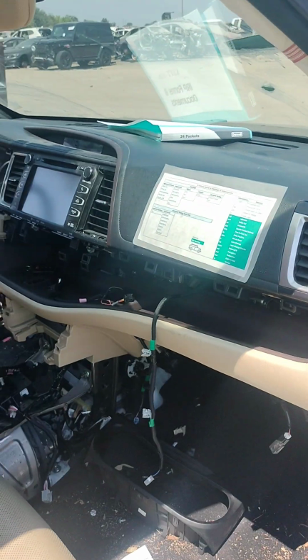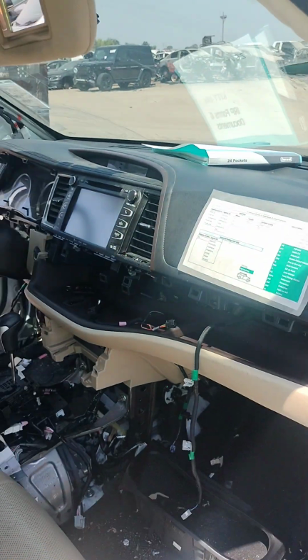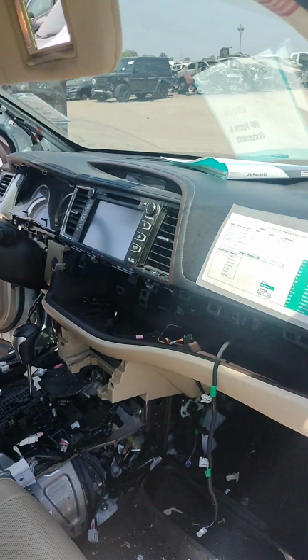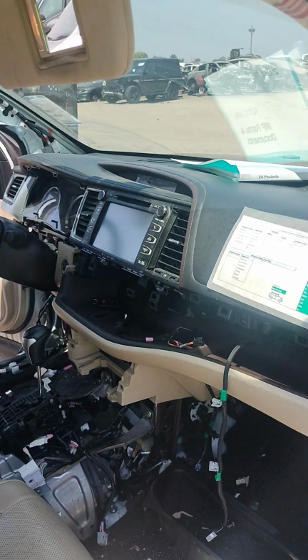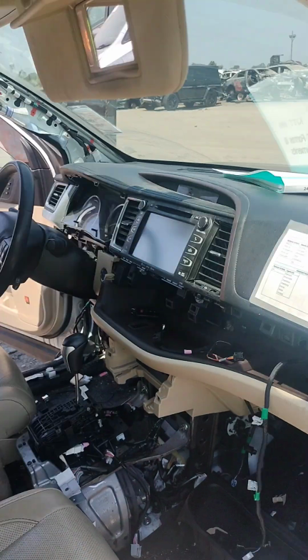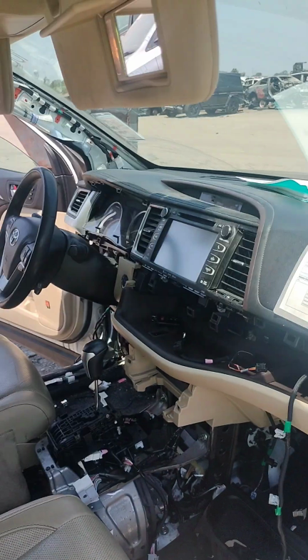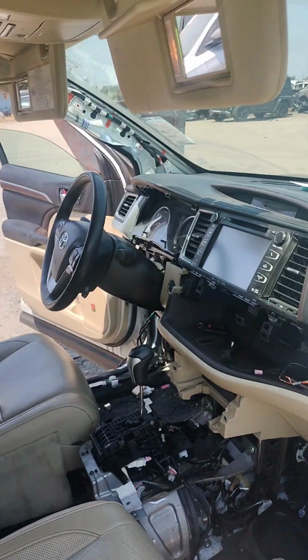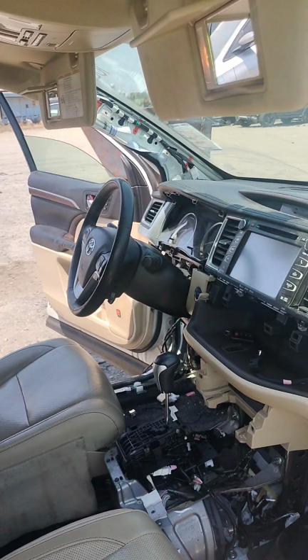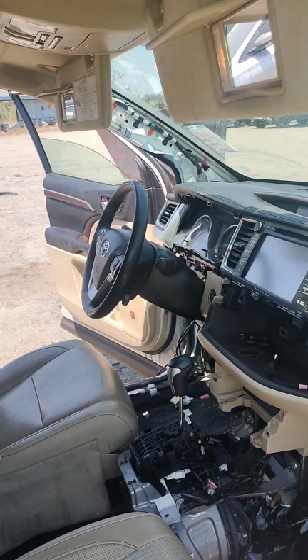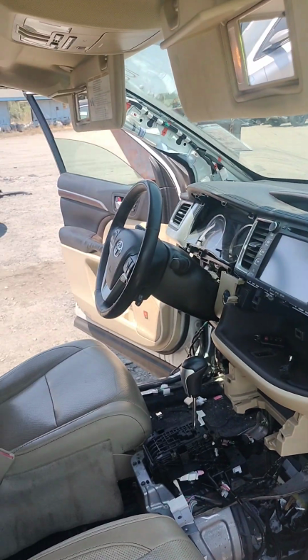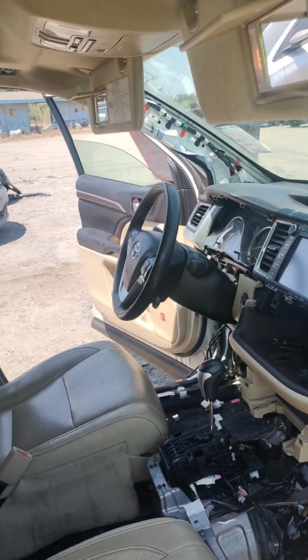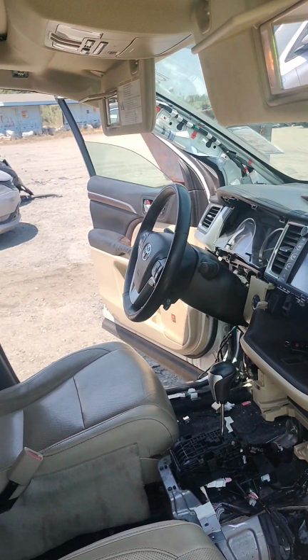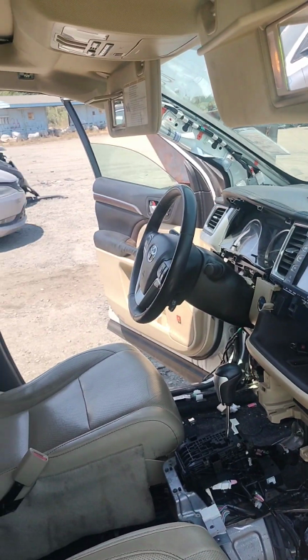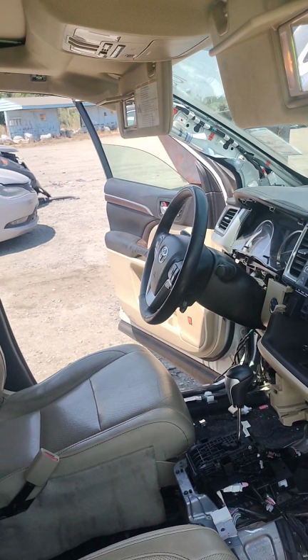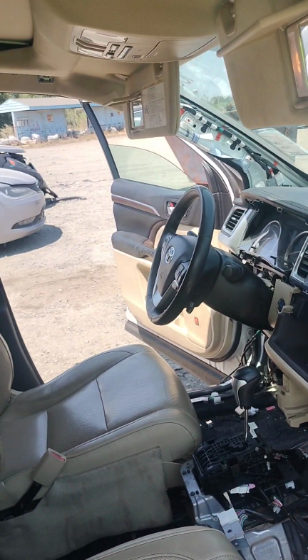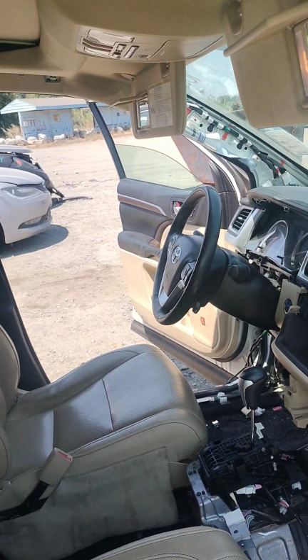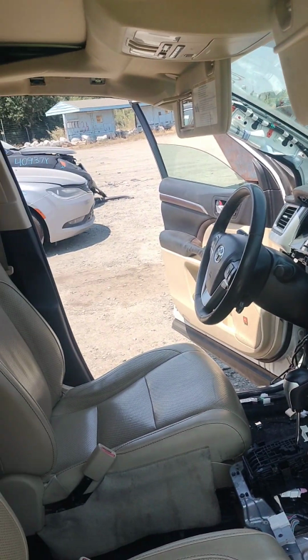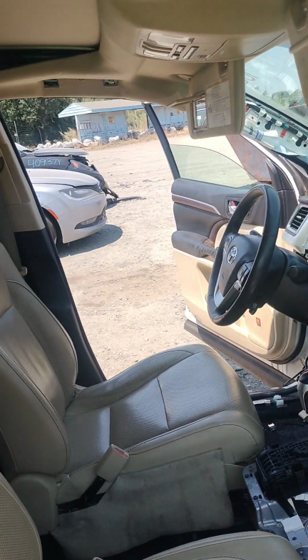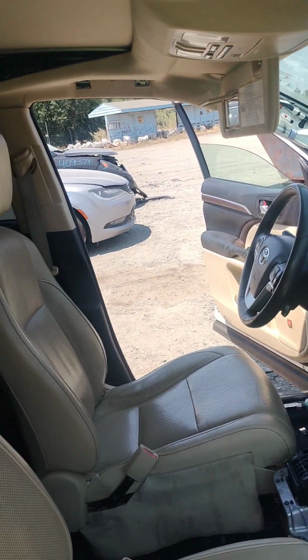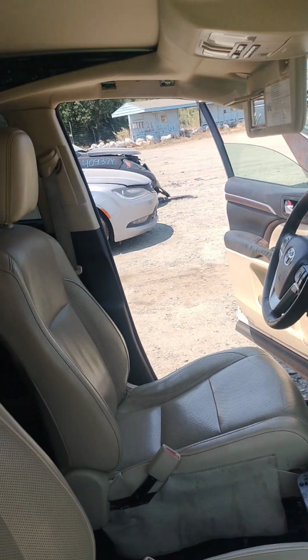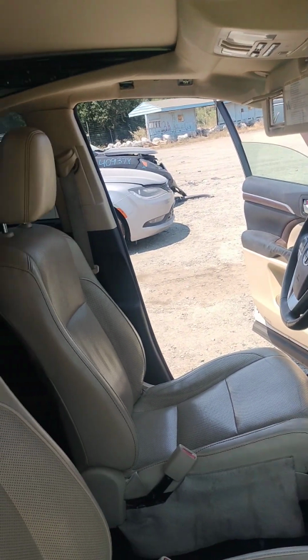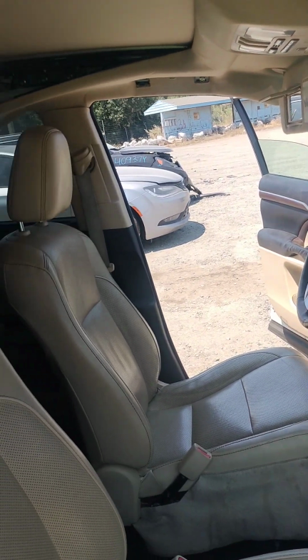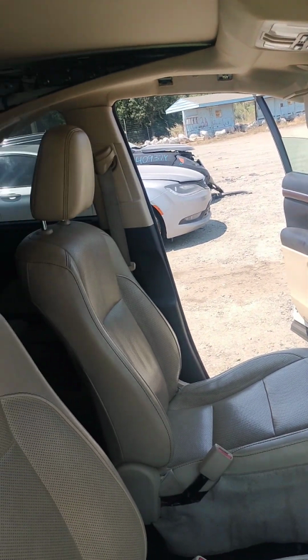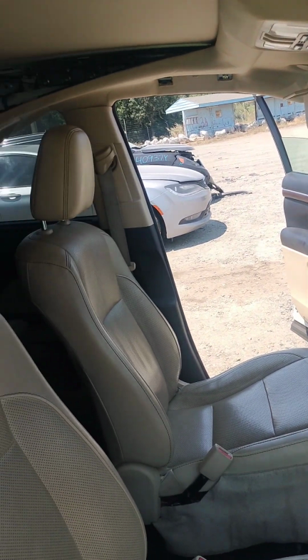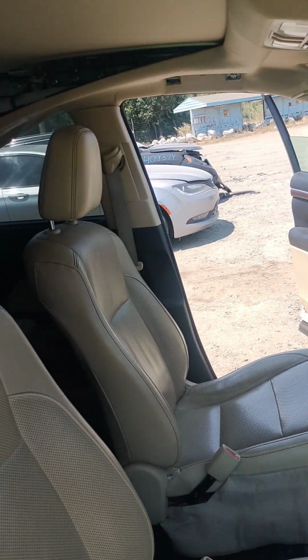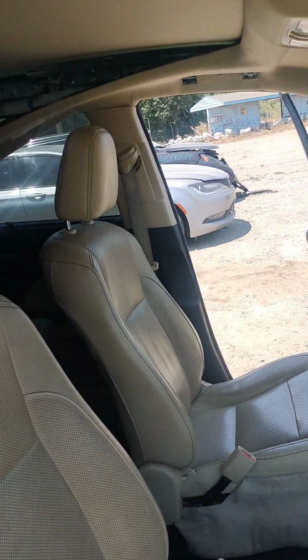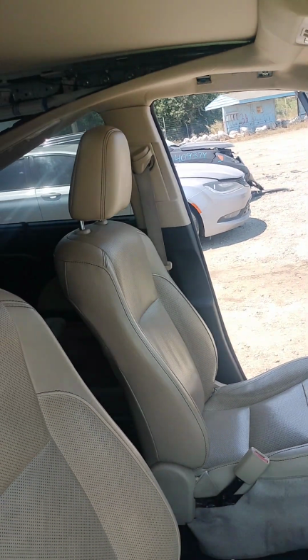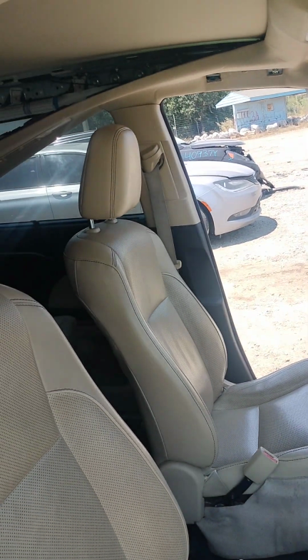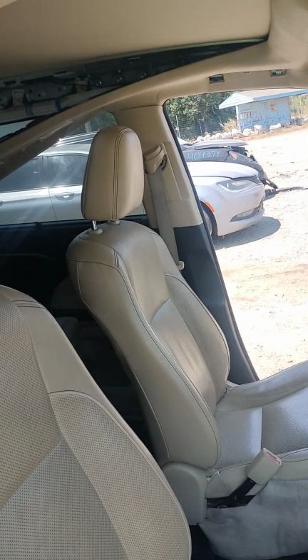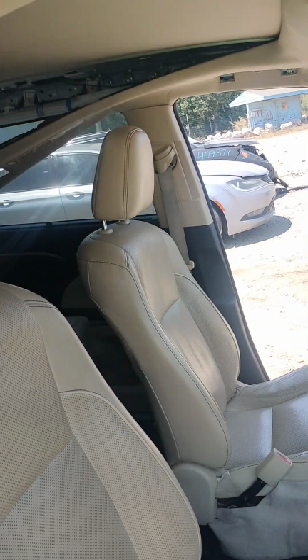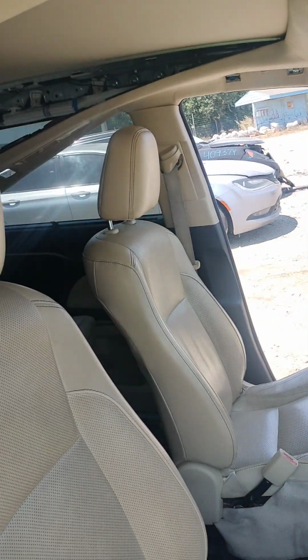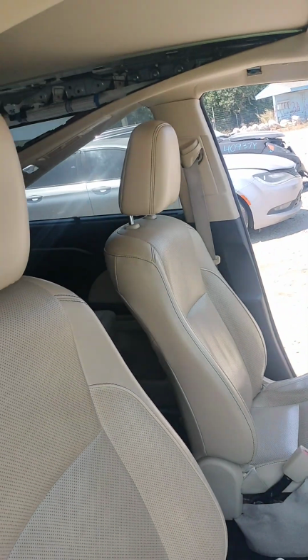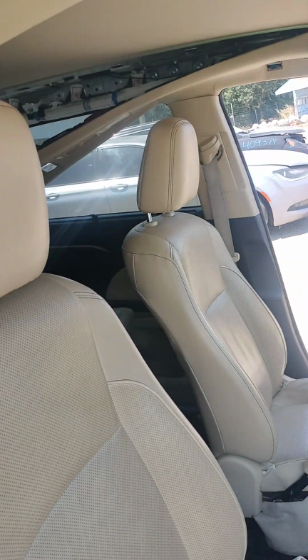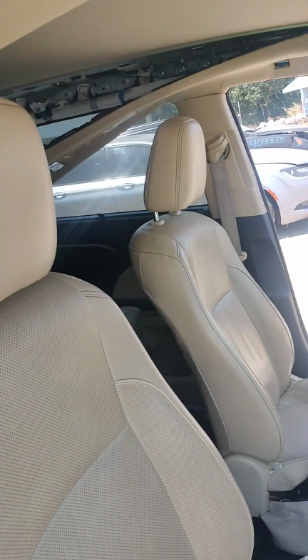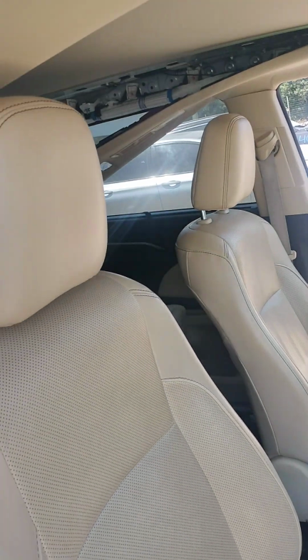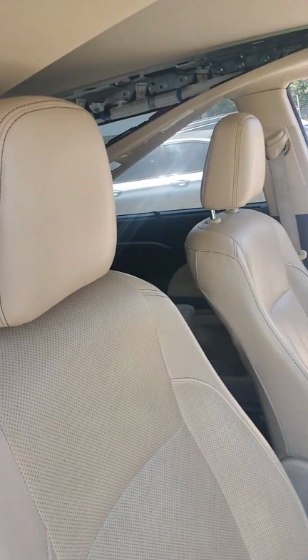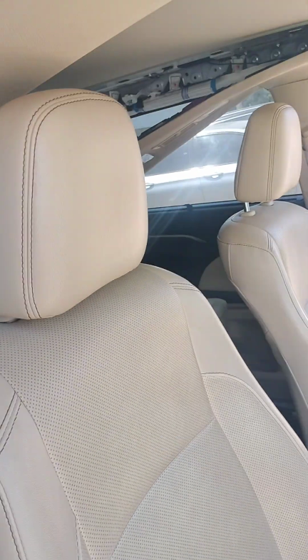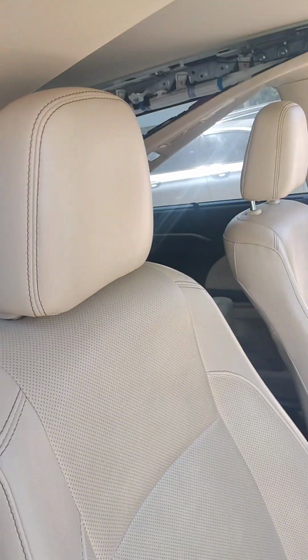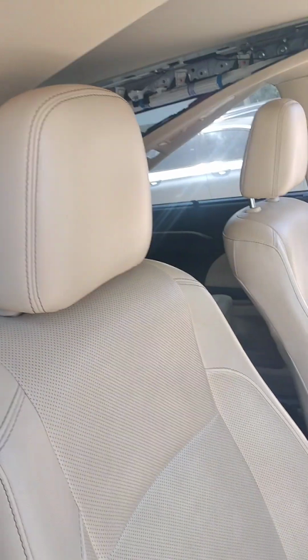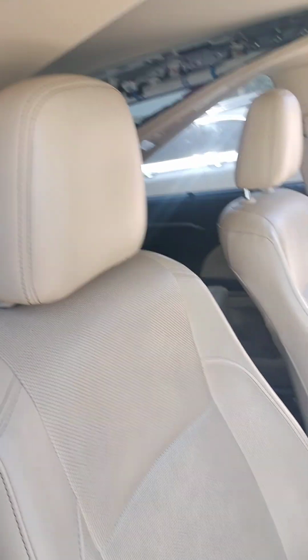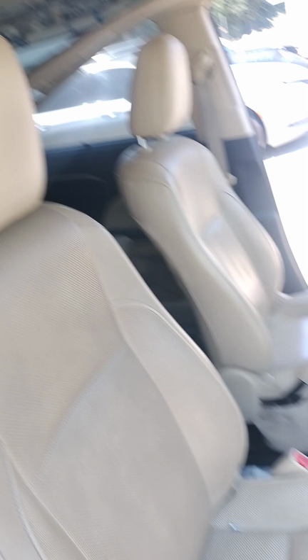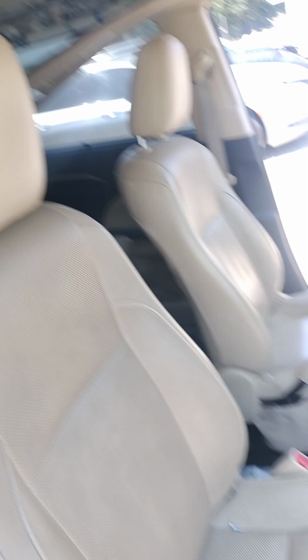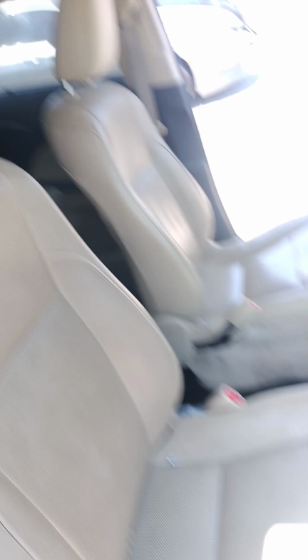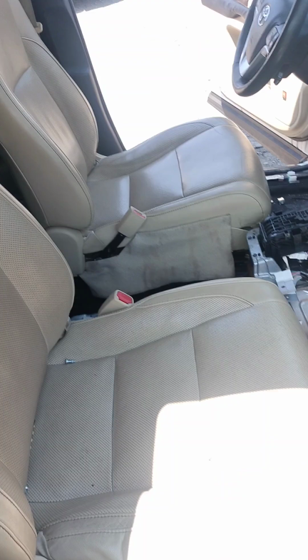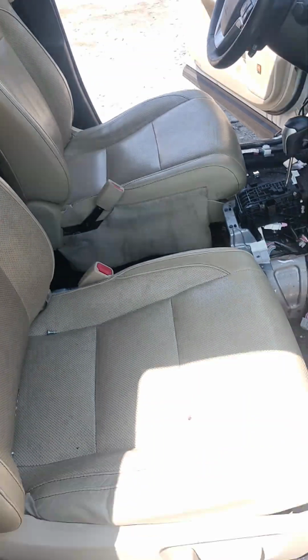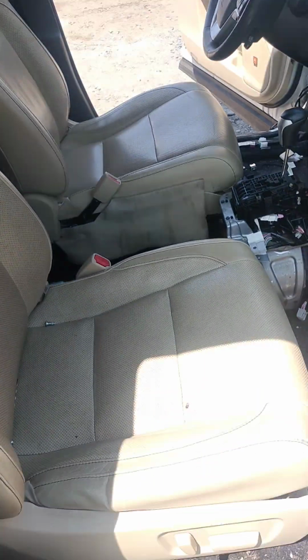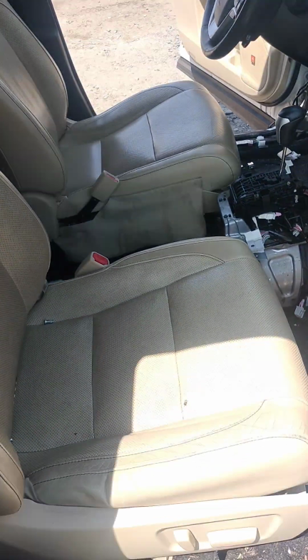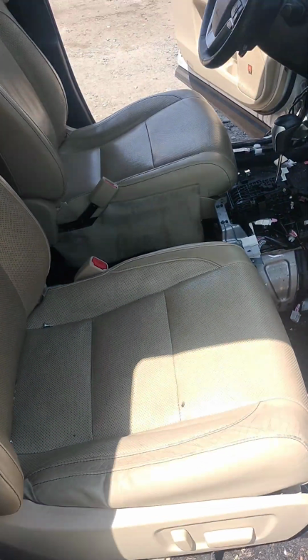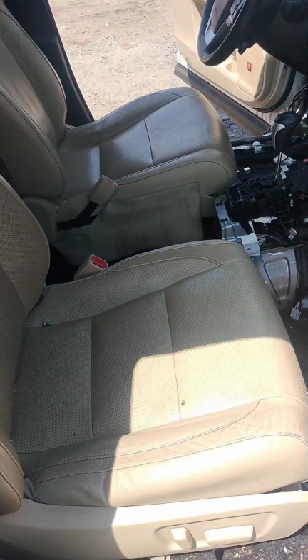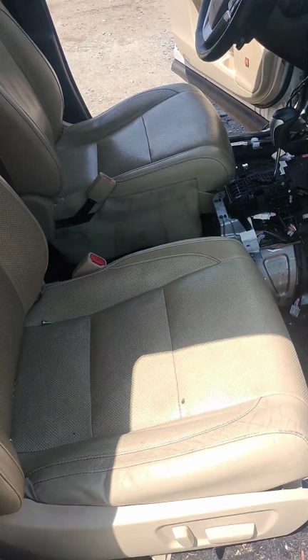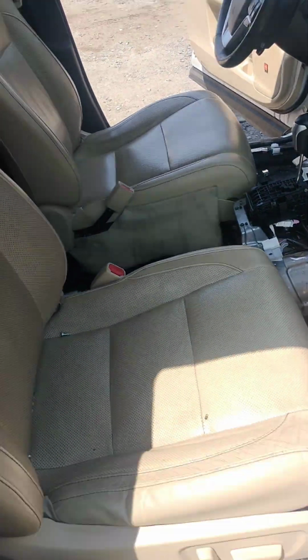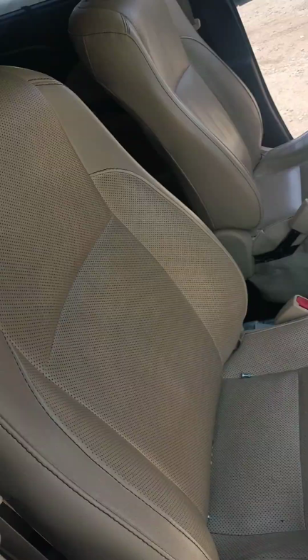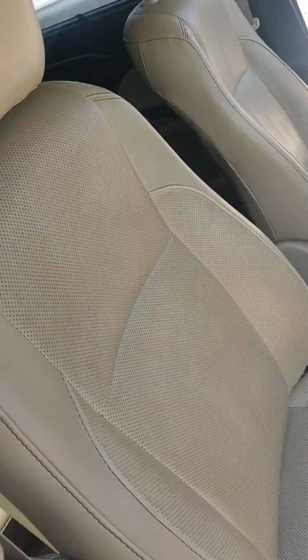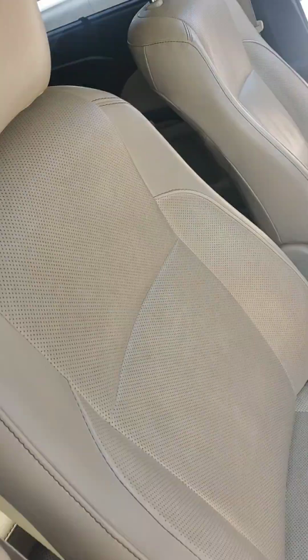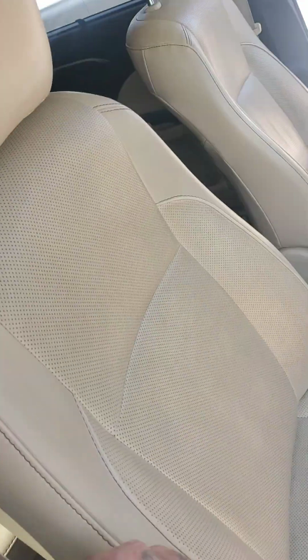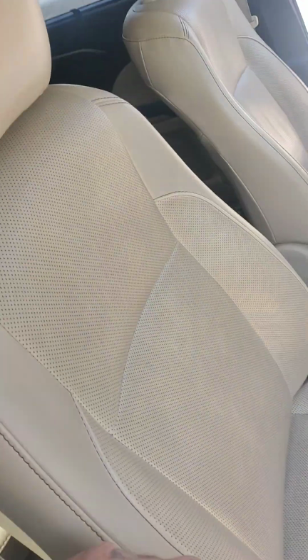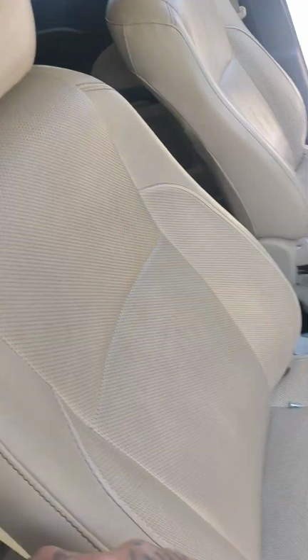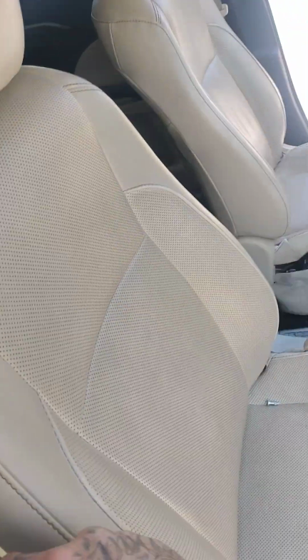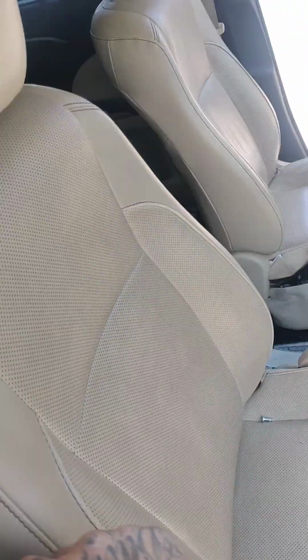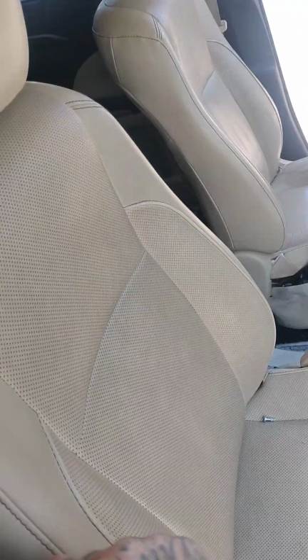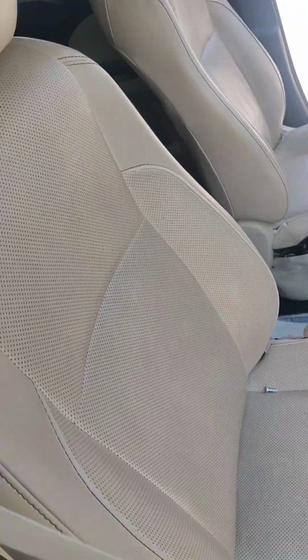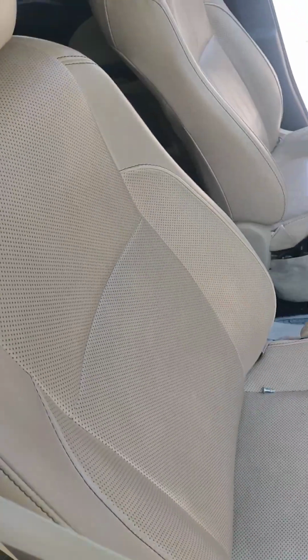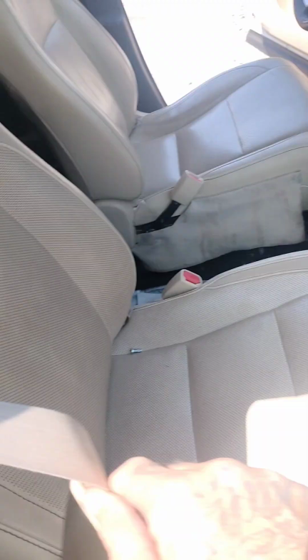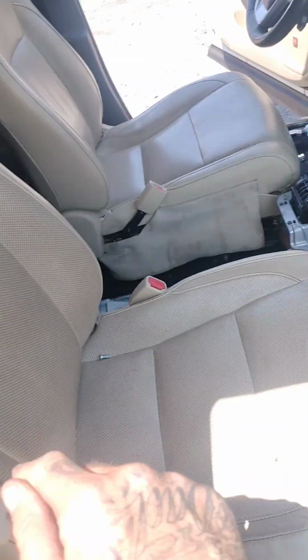This is number 41027P, it's a 2016 Highlander. It does have a key and it does run.